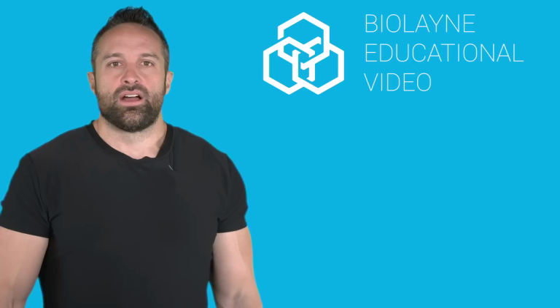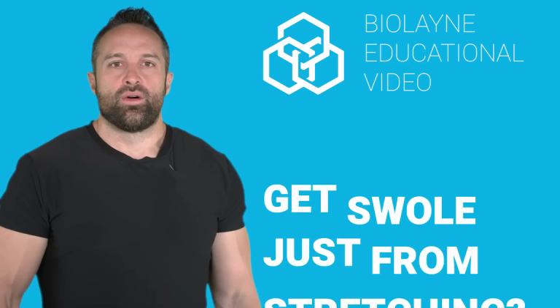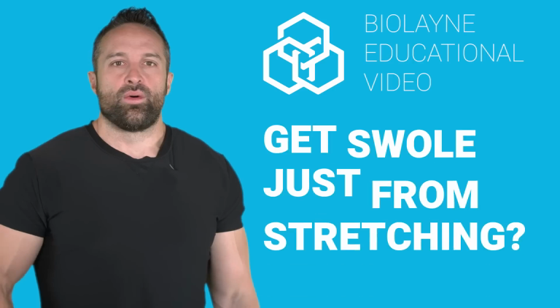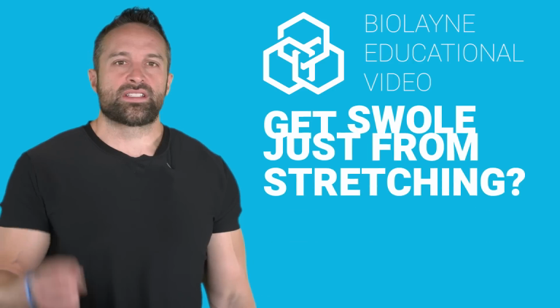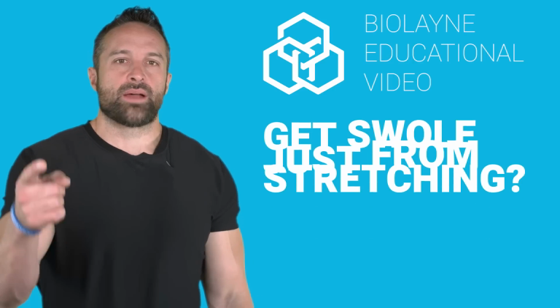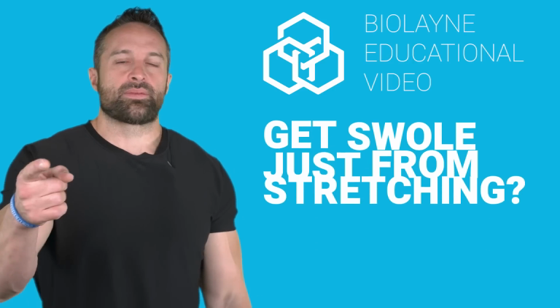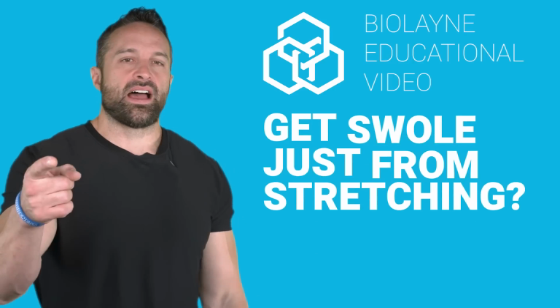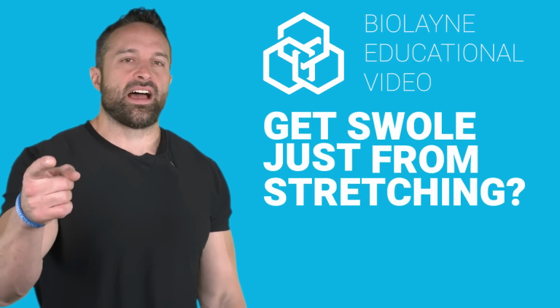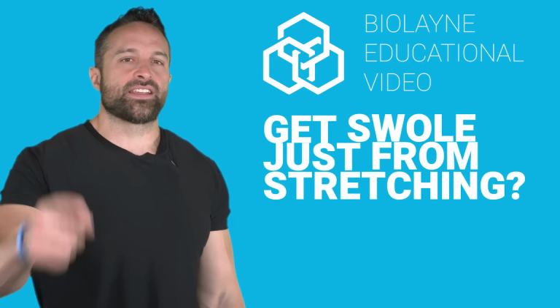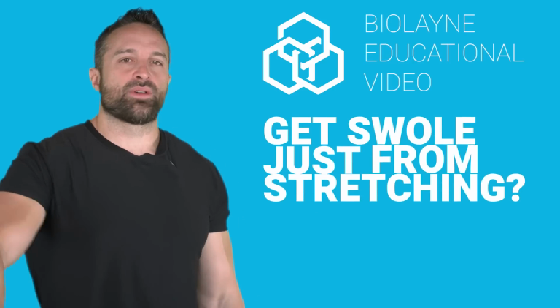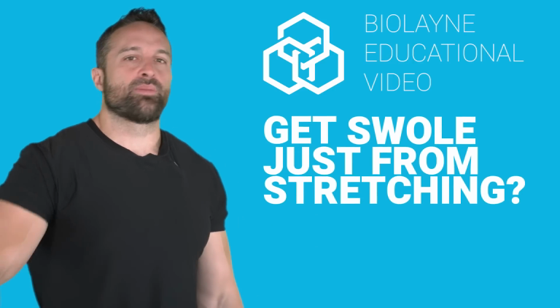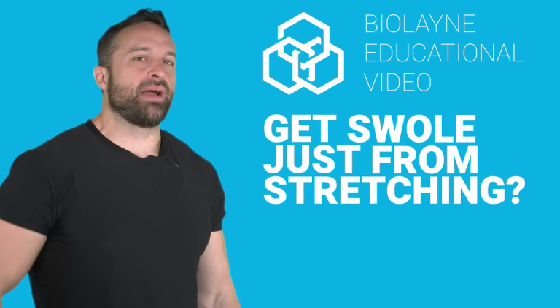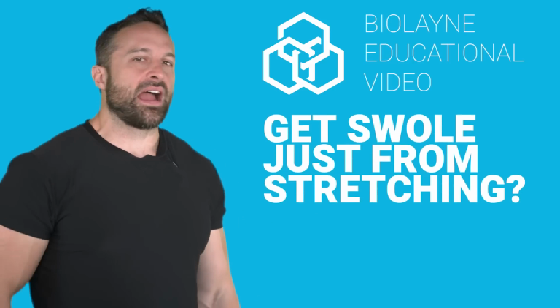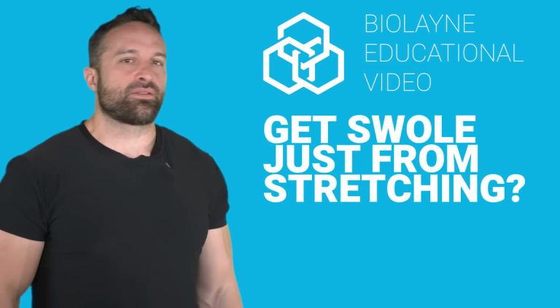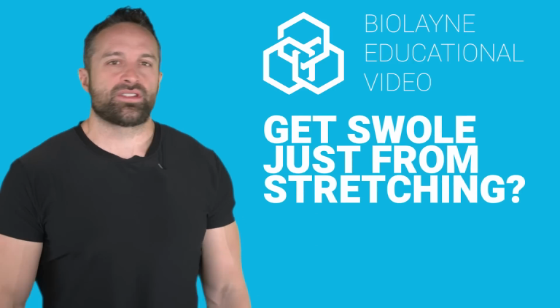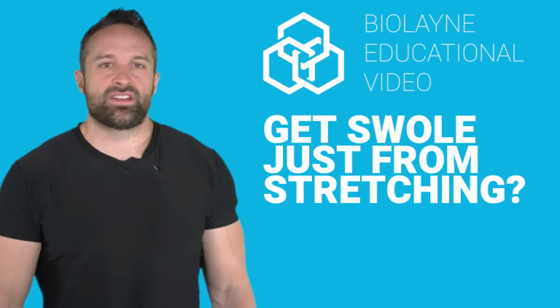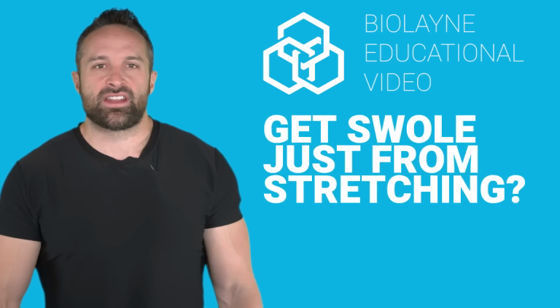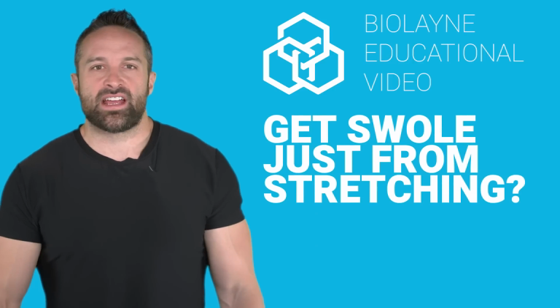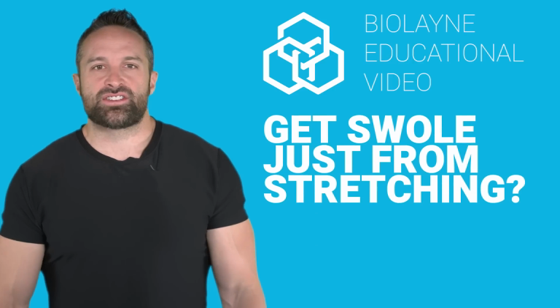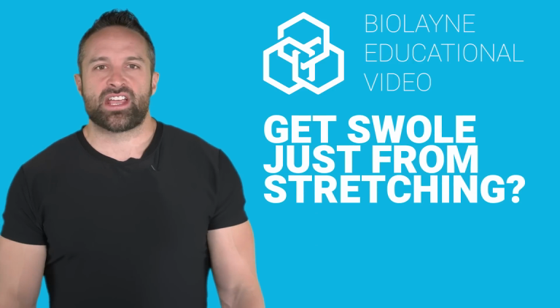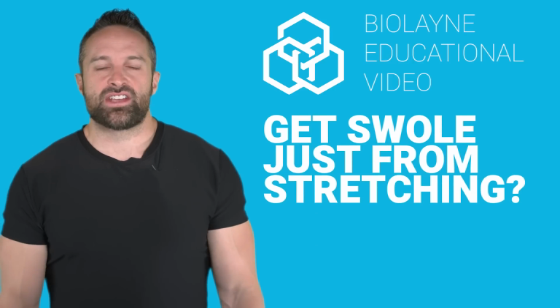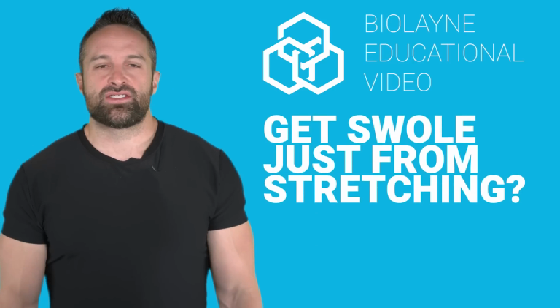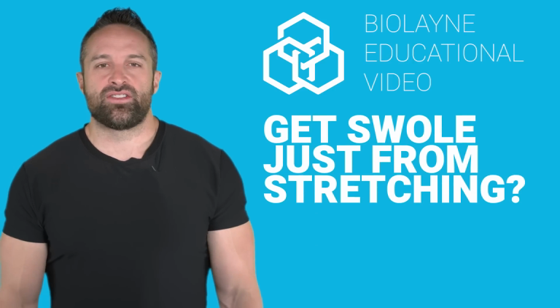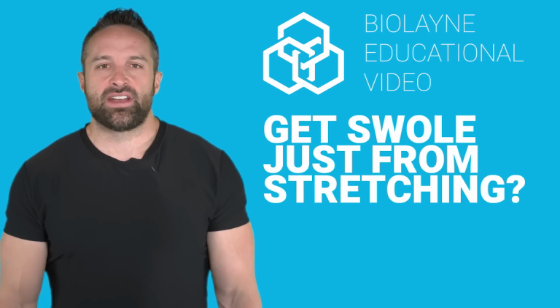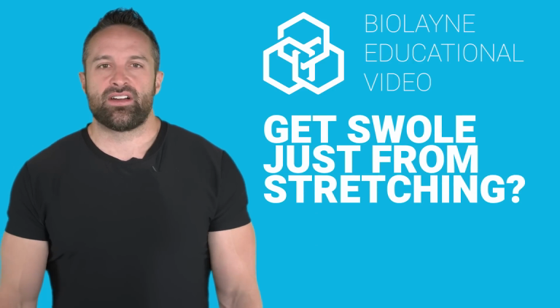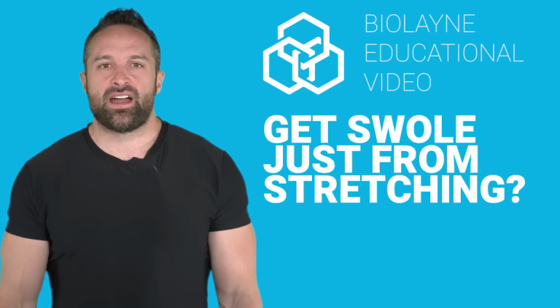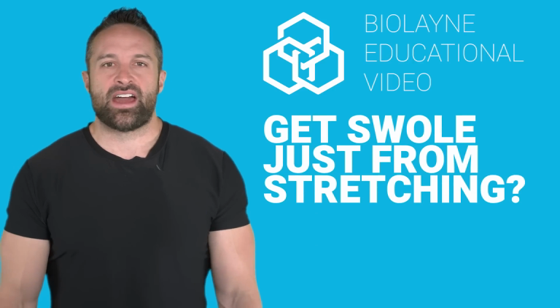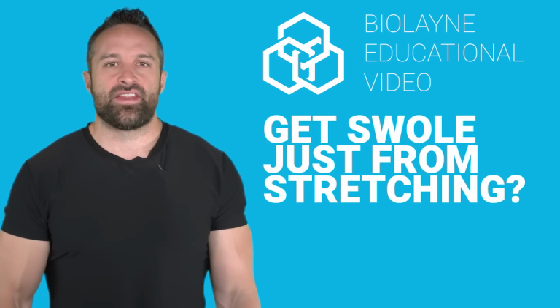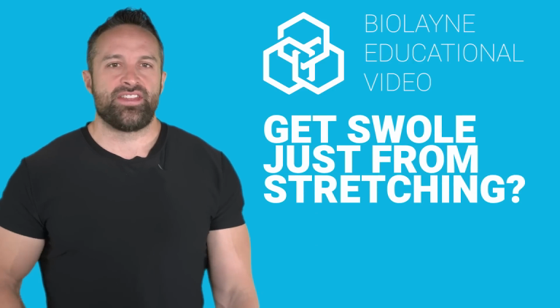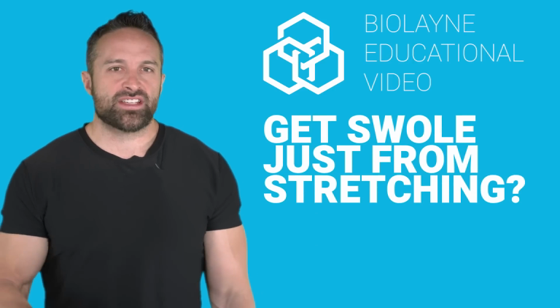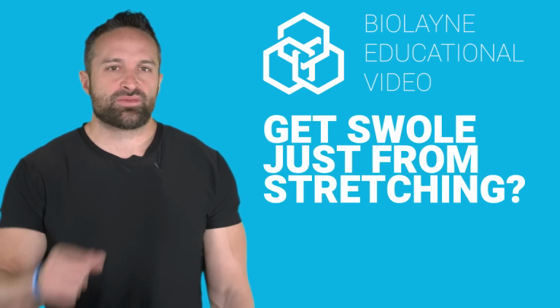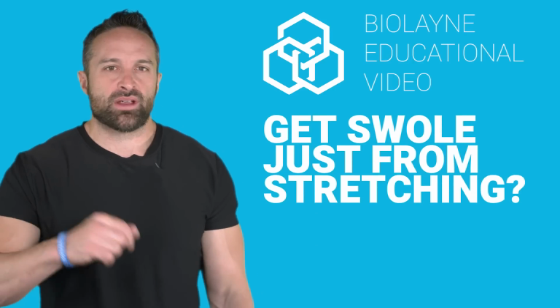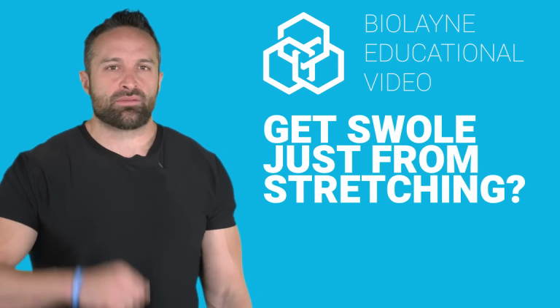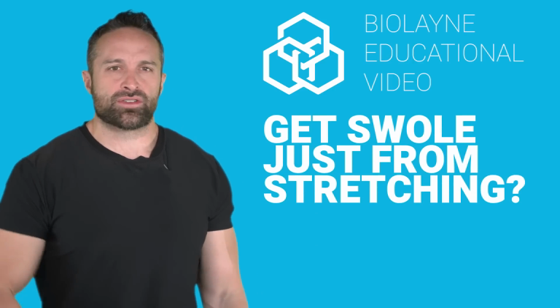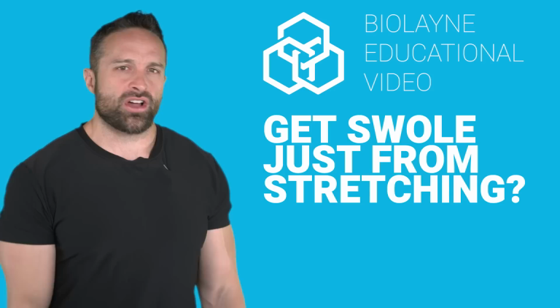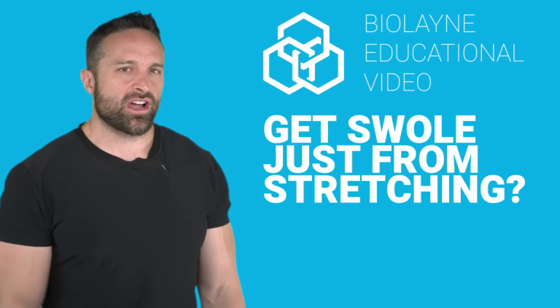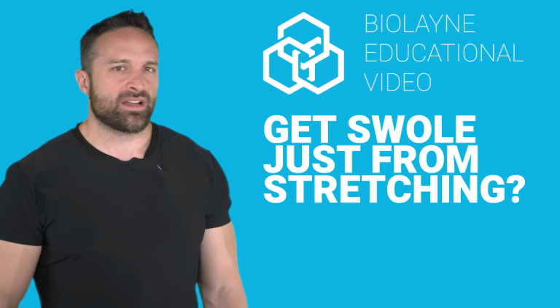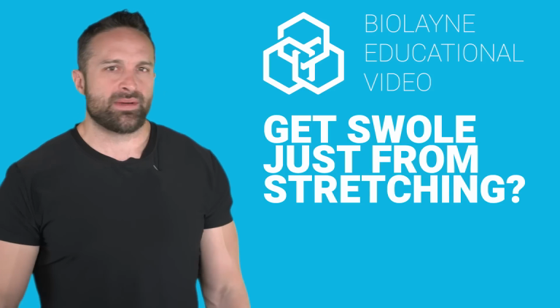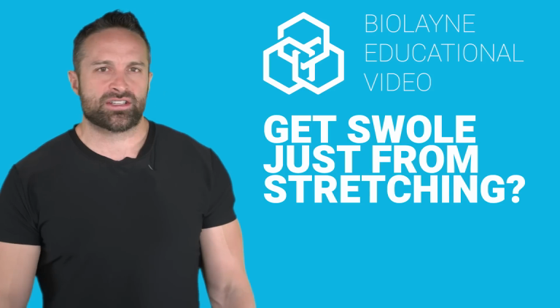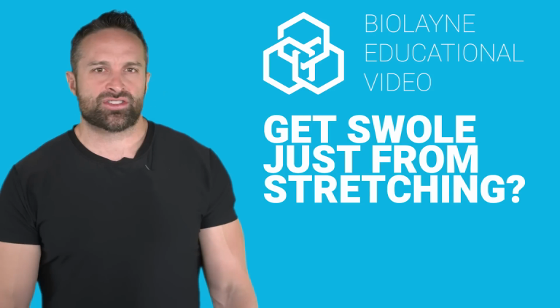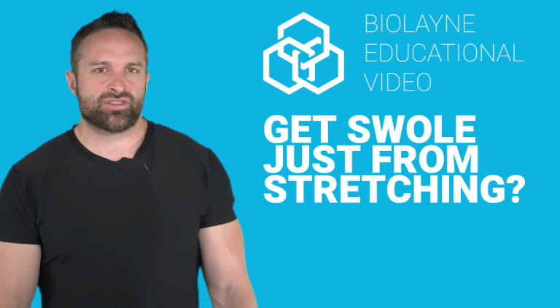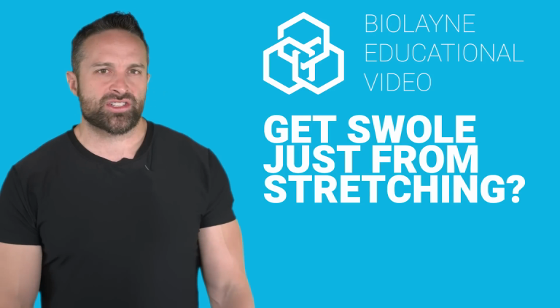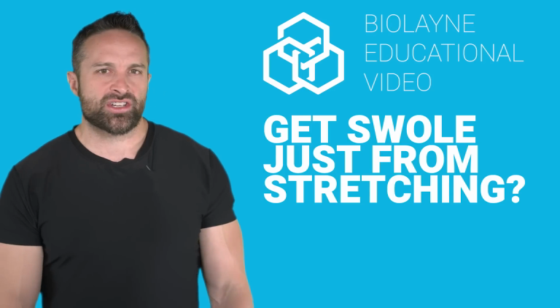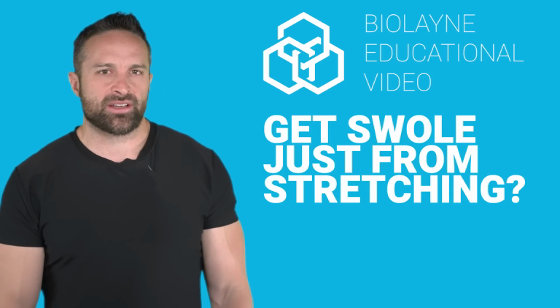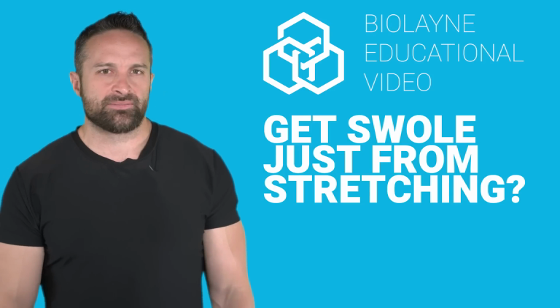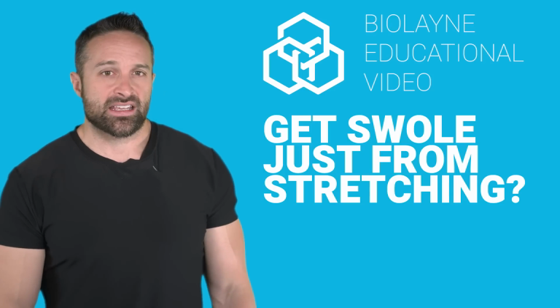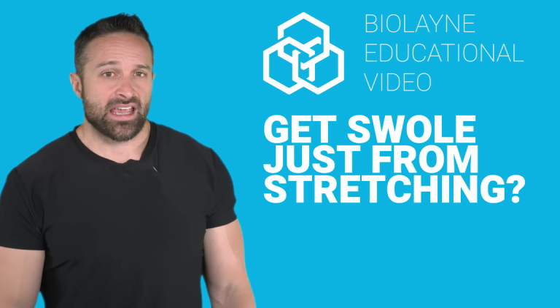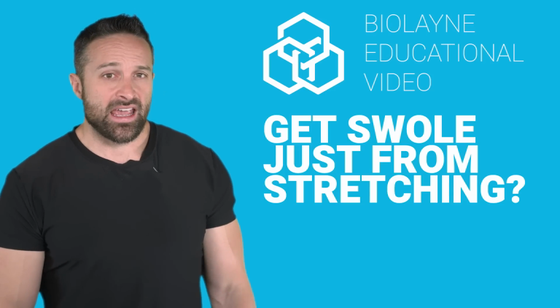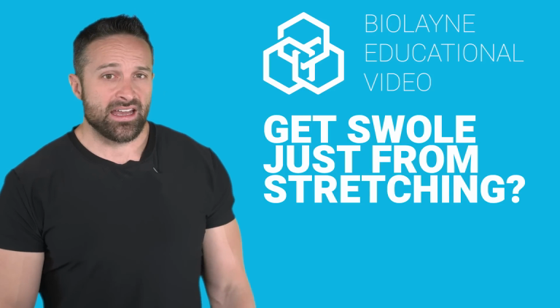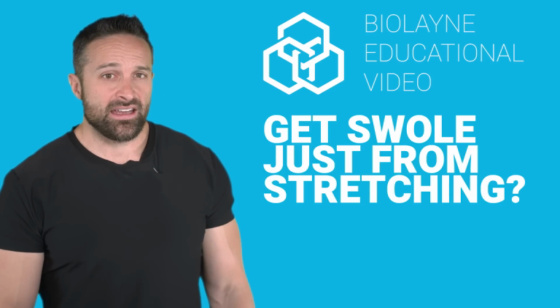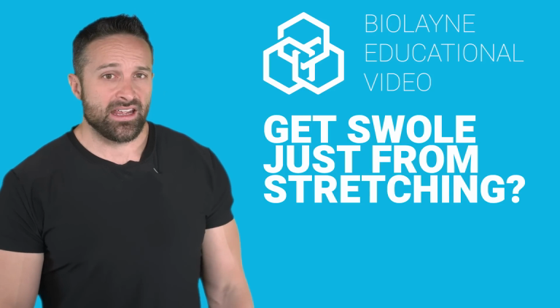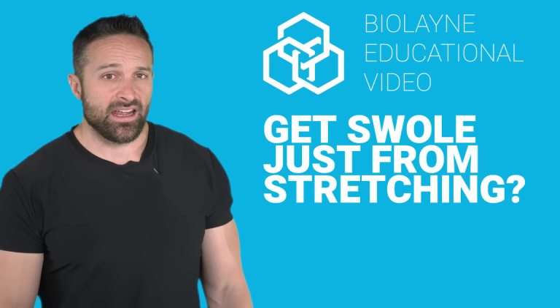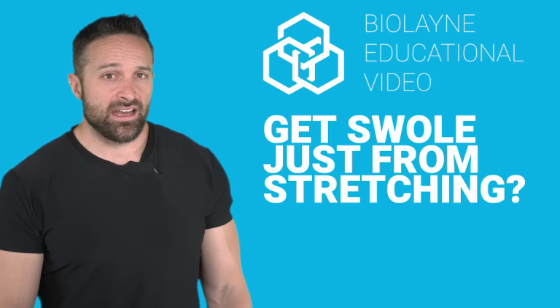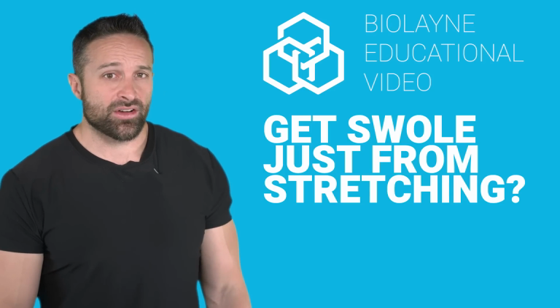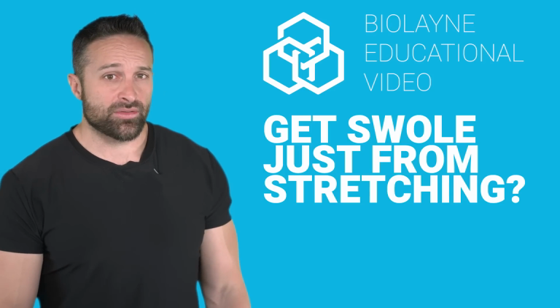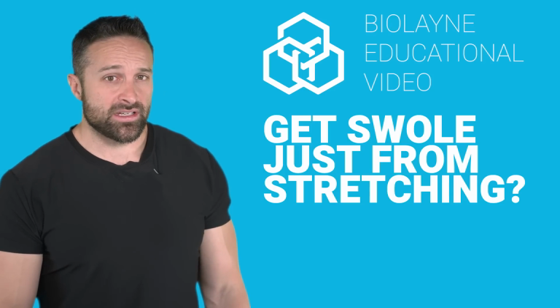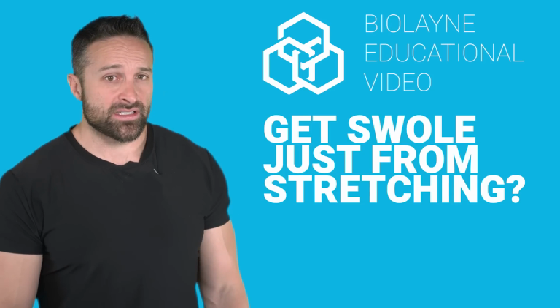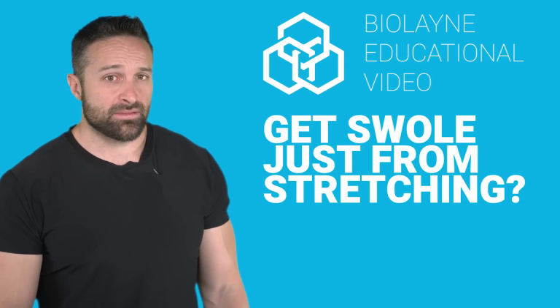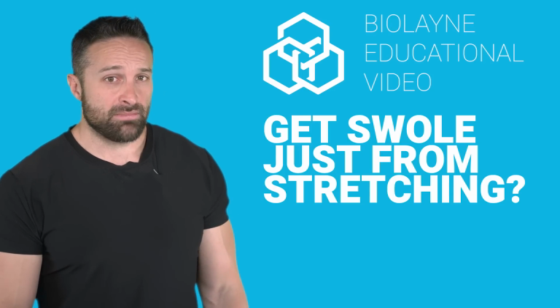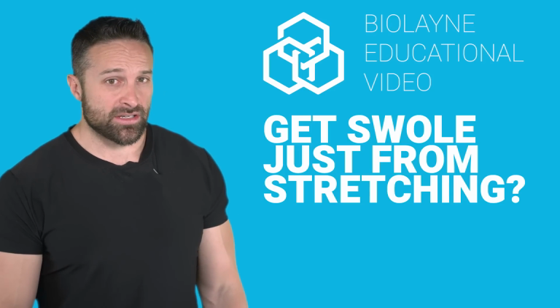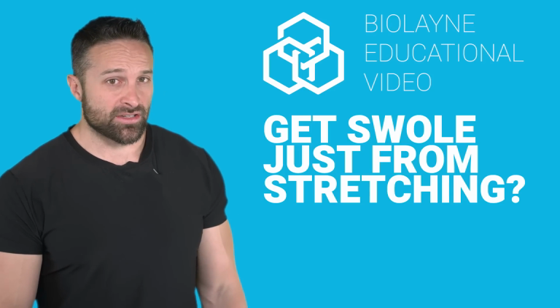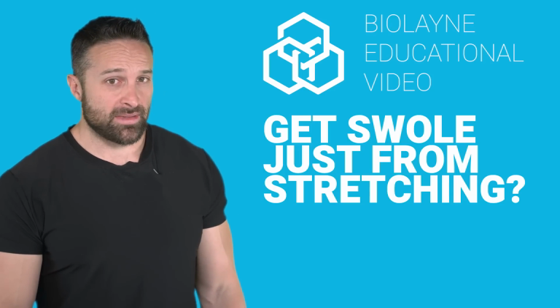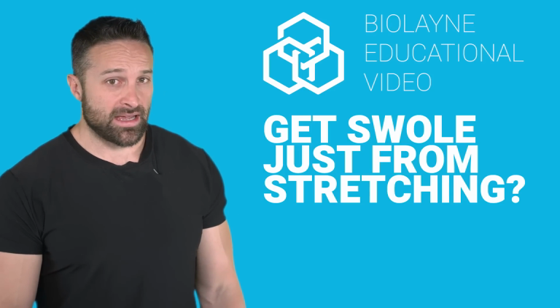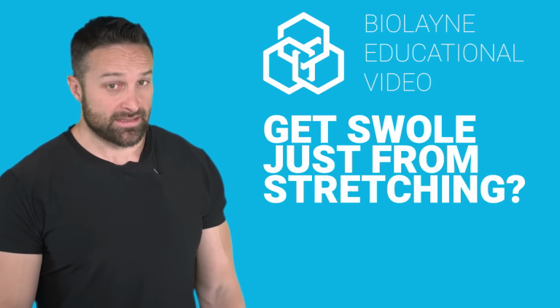What's up guys? We're back with another educational video and this week we're talking about stretching. Can it increase muscle mass?